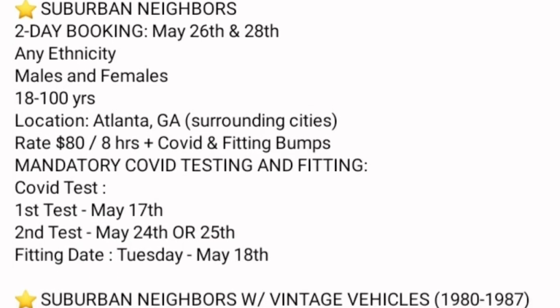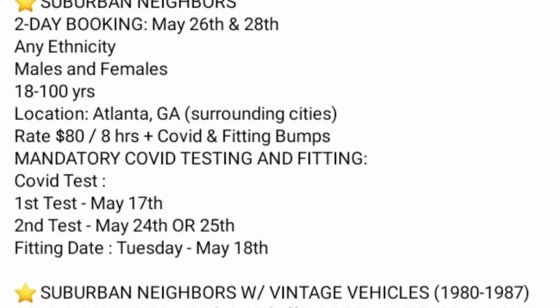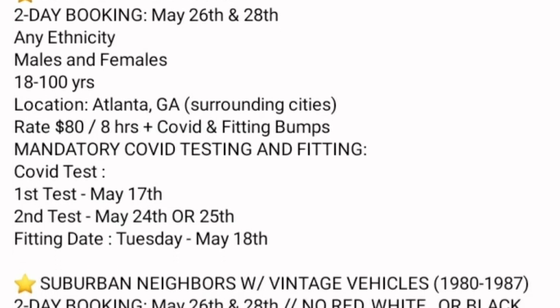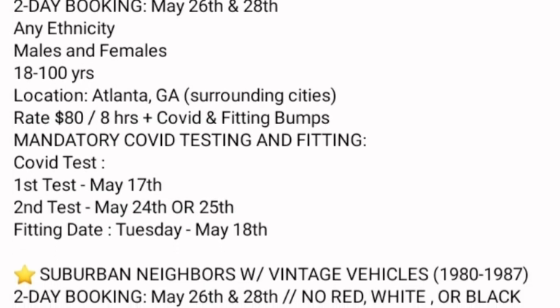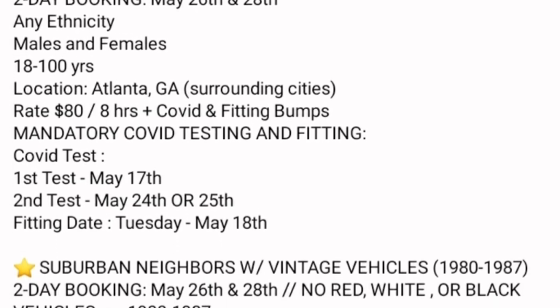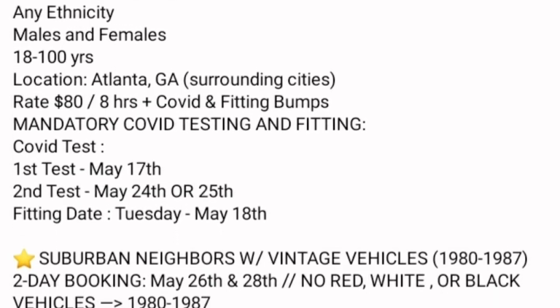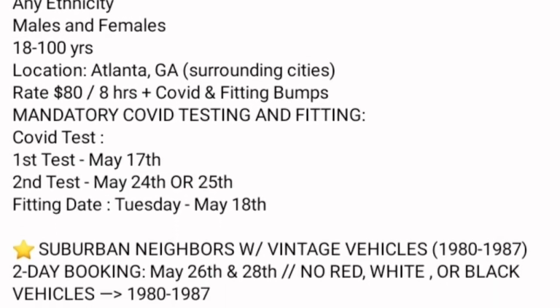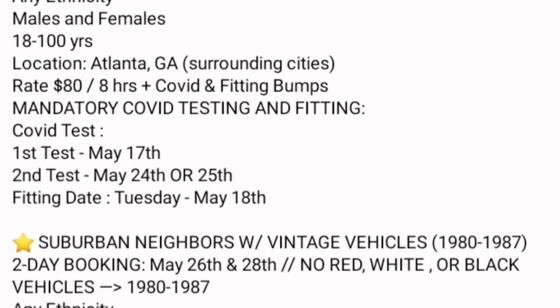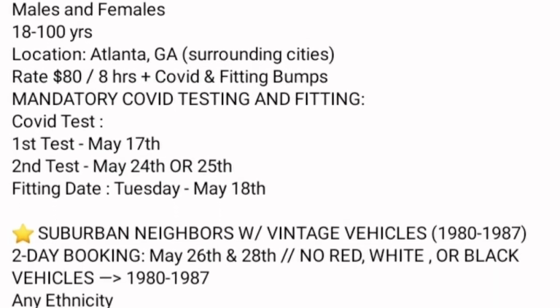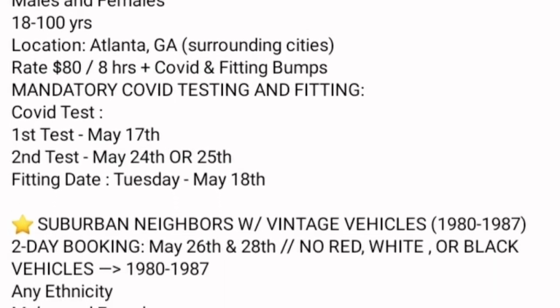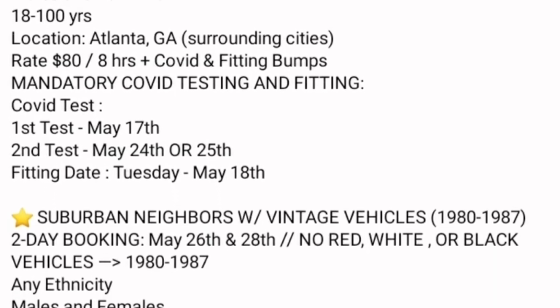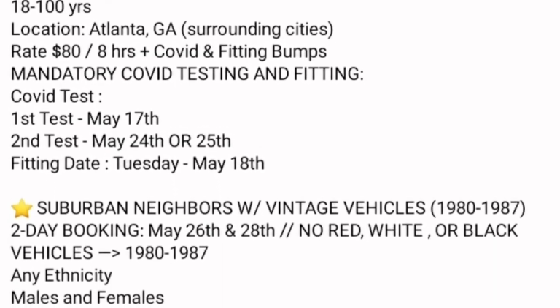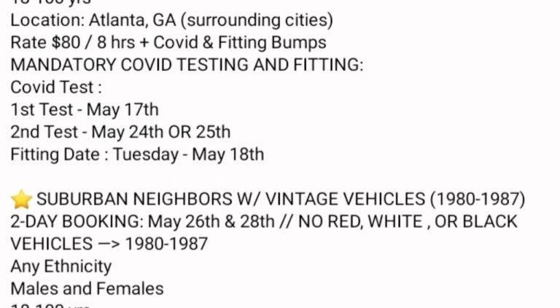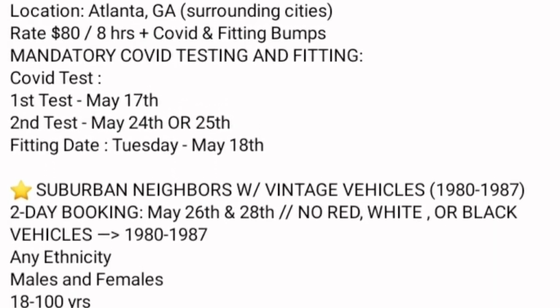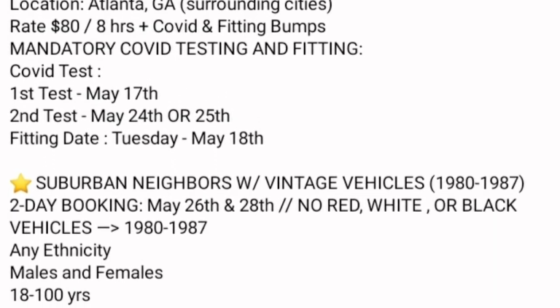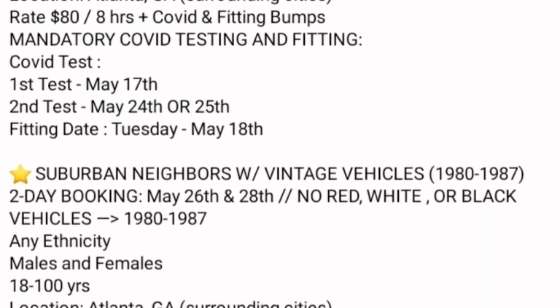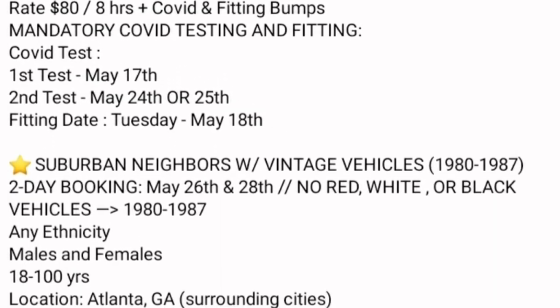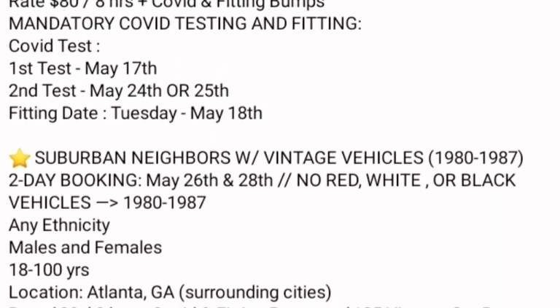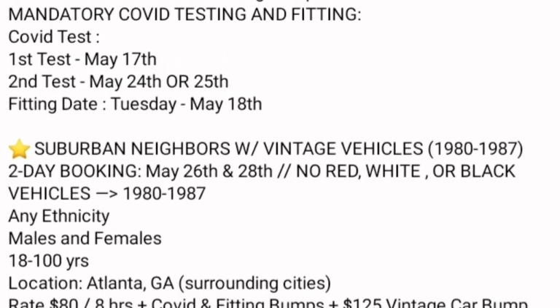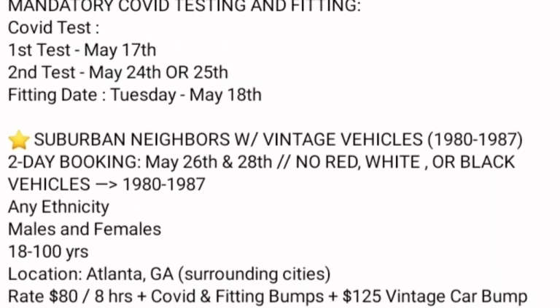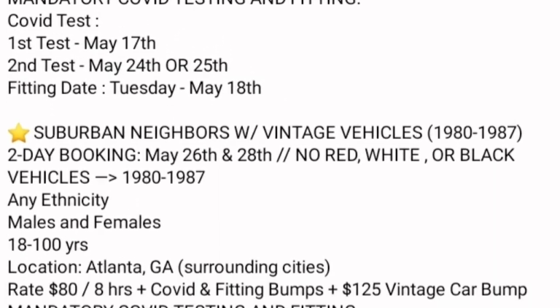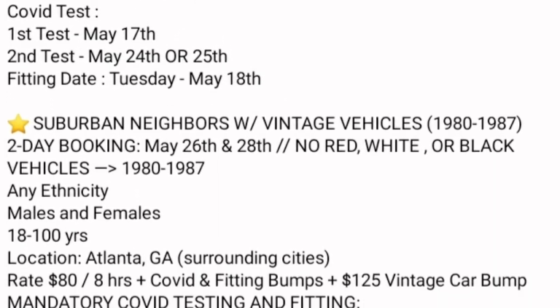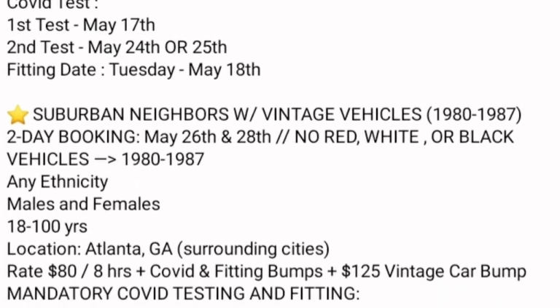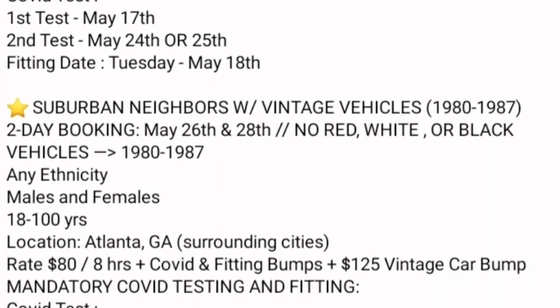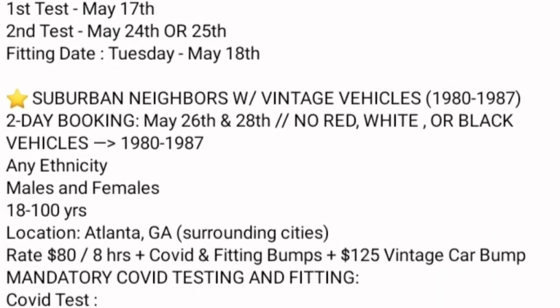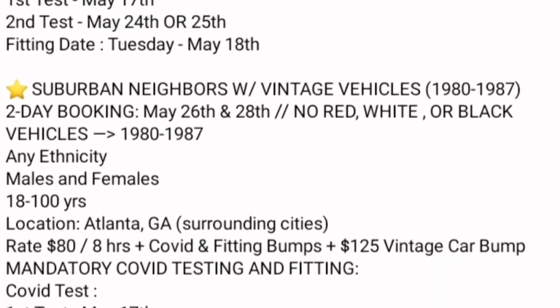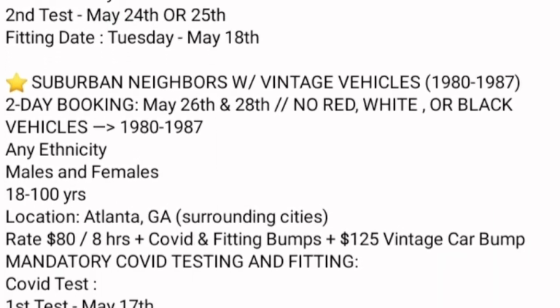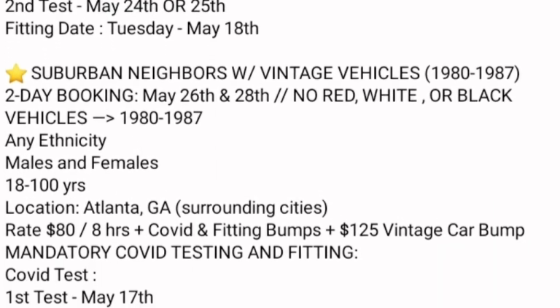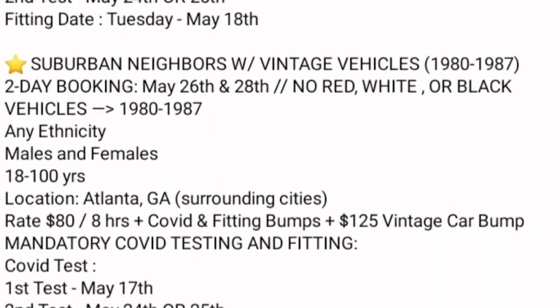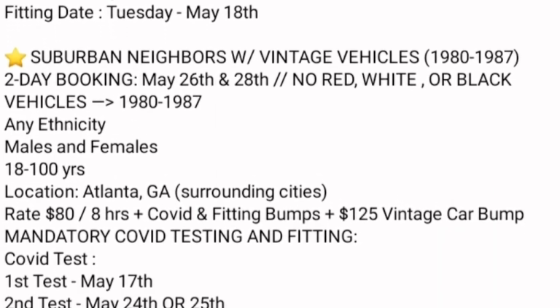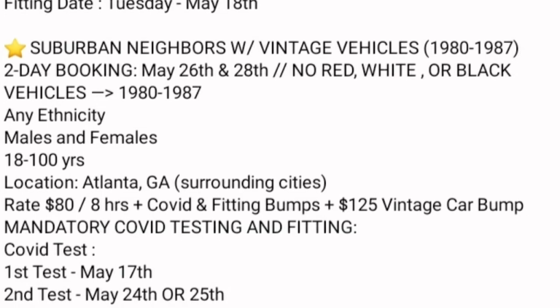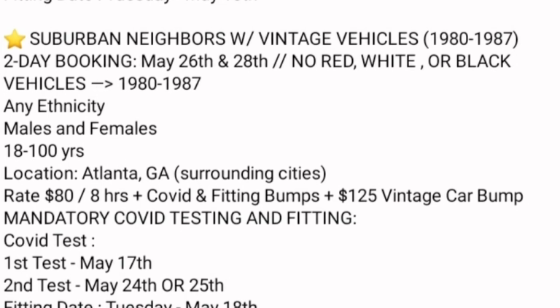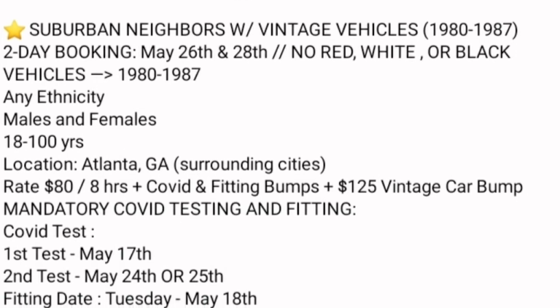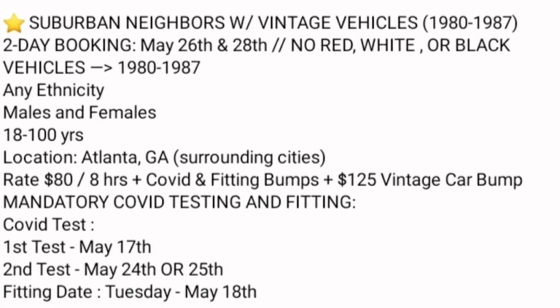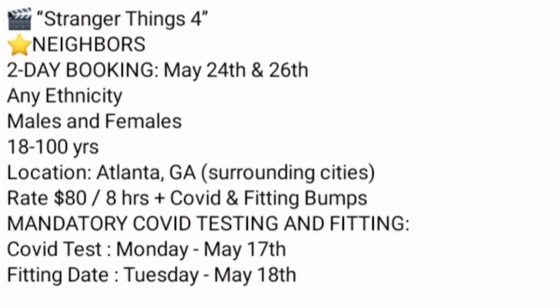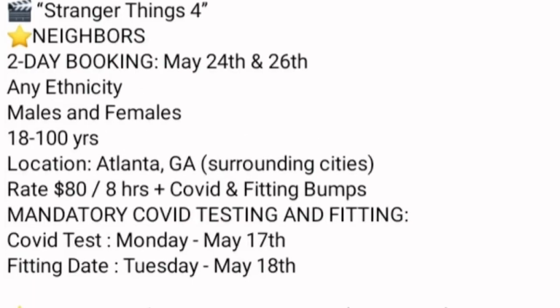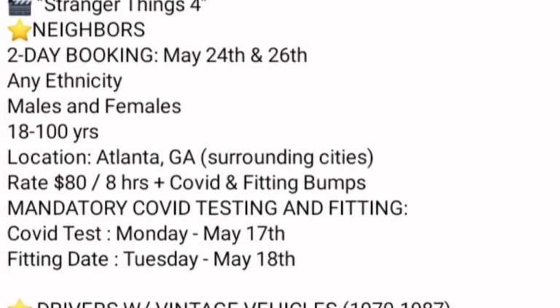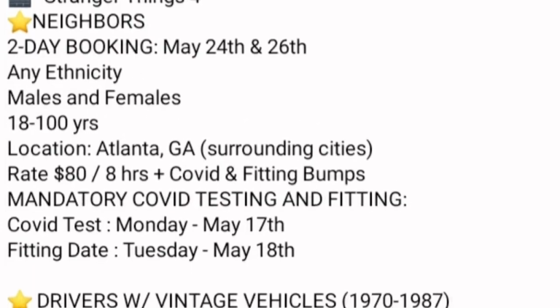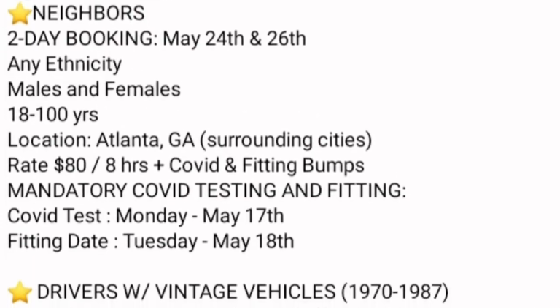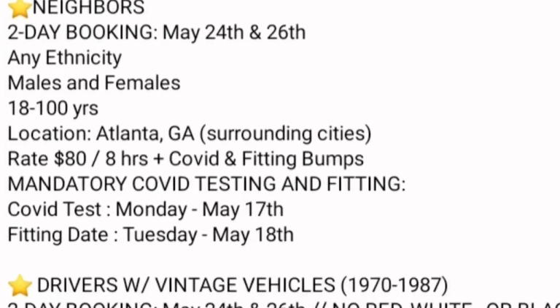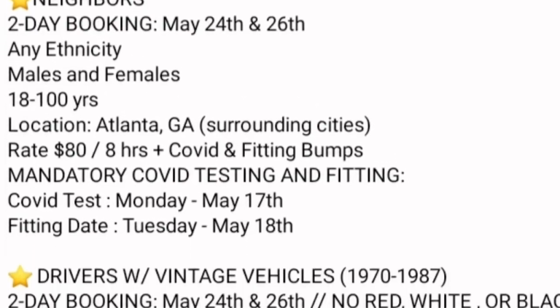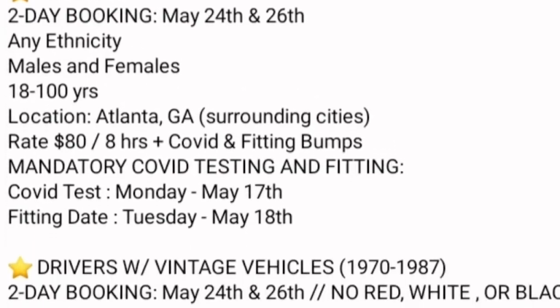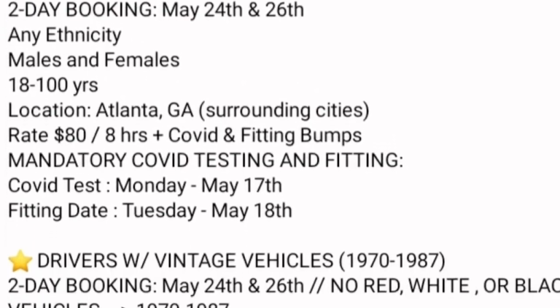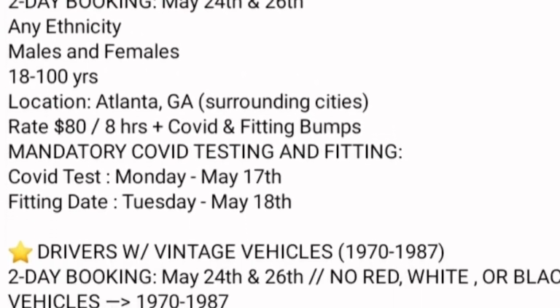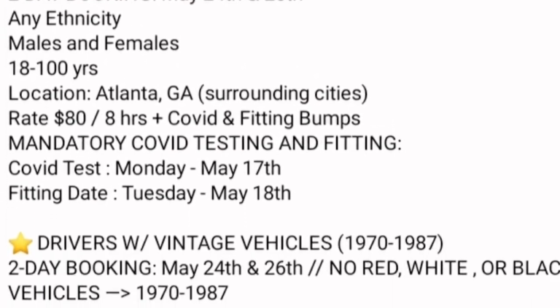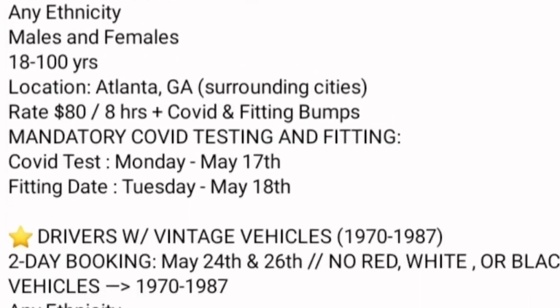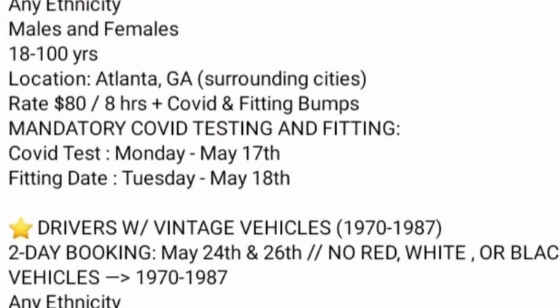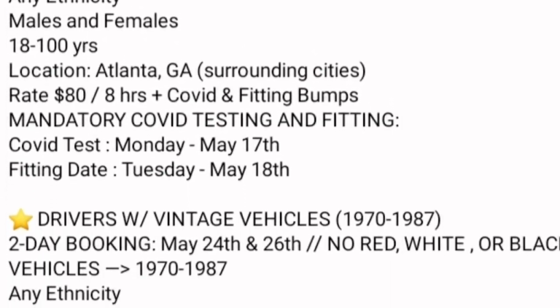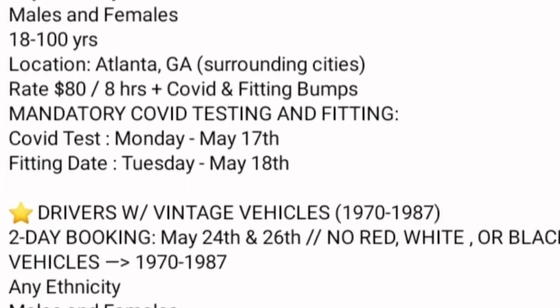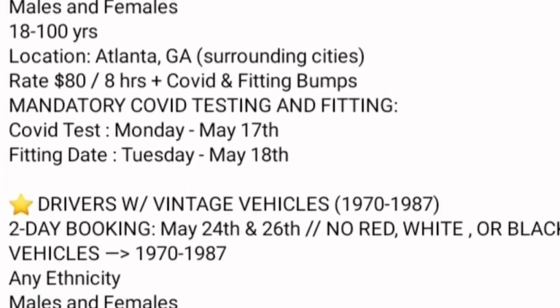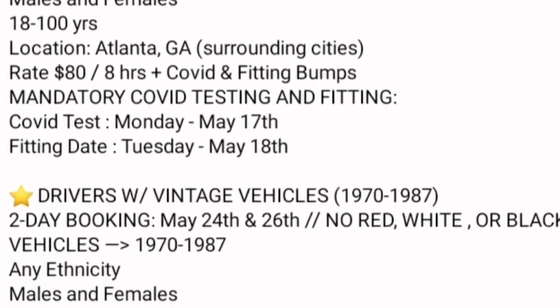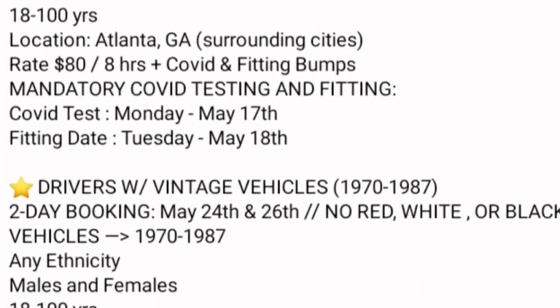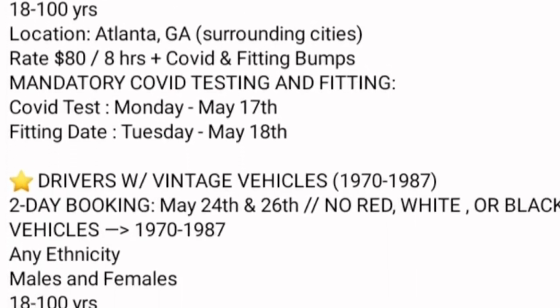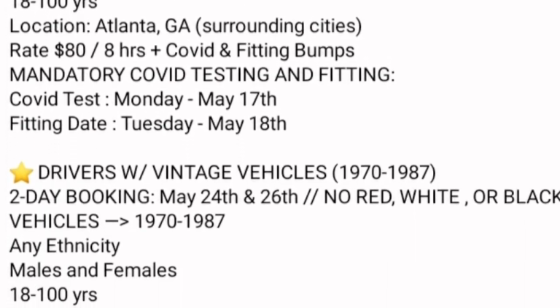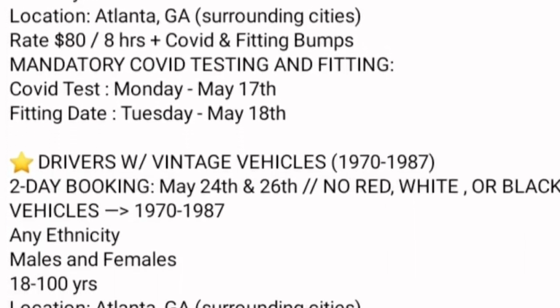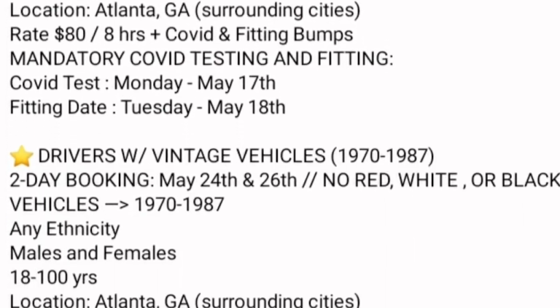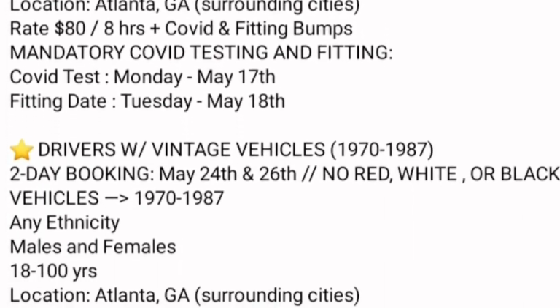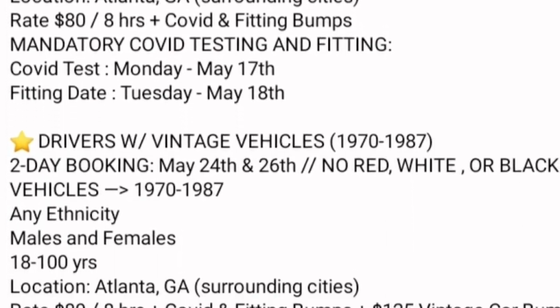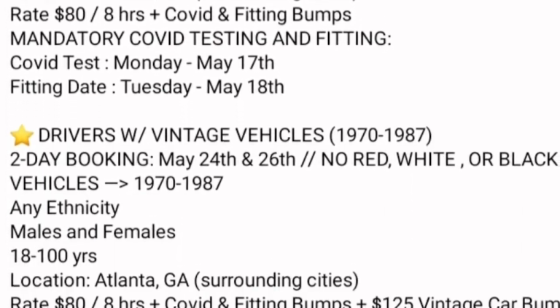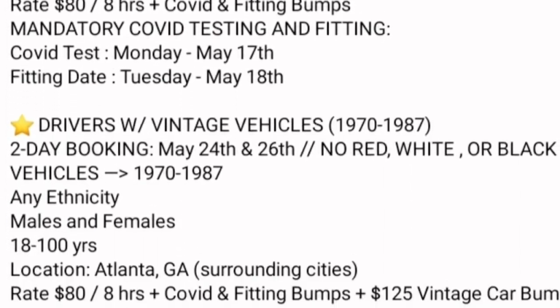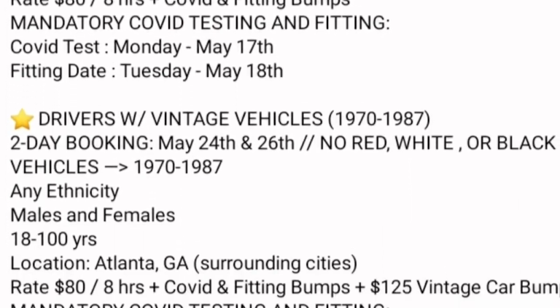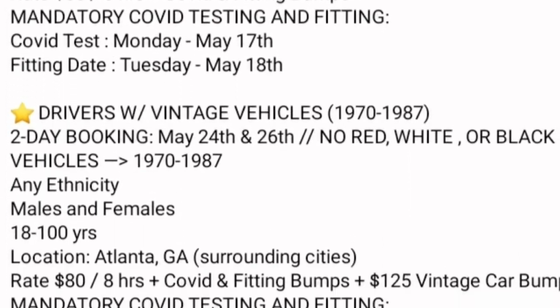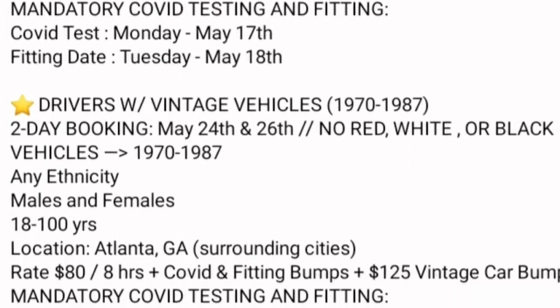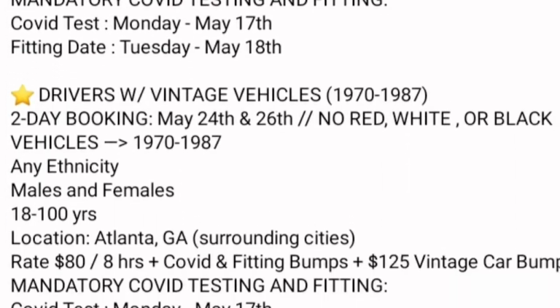On top of this, the casting team needed suburban neighbors for May 26 and 28, and some of them needed vintage cars.